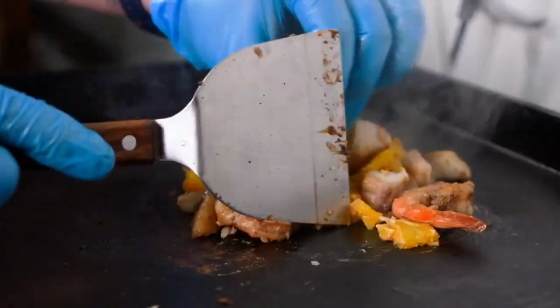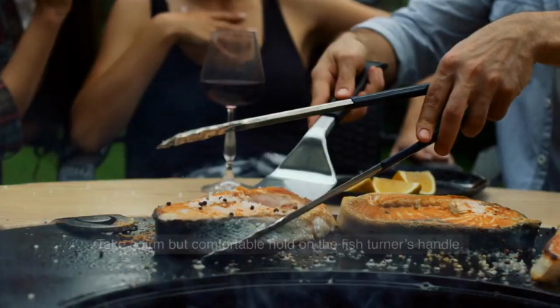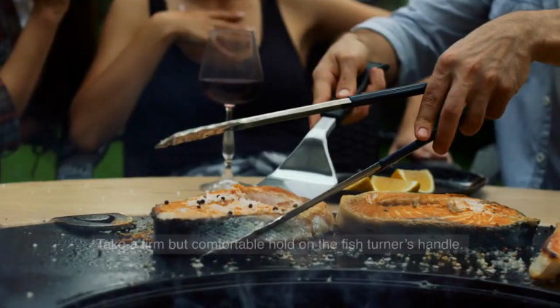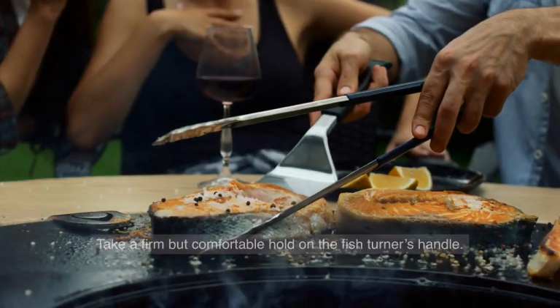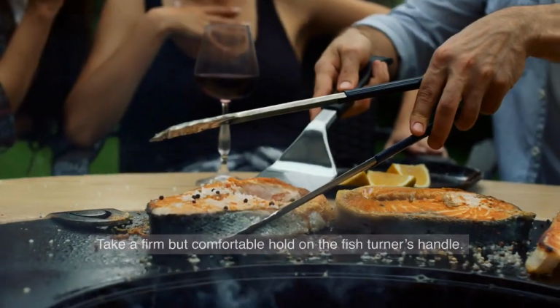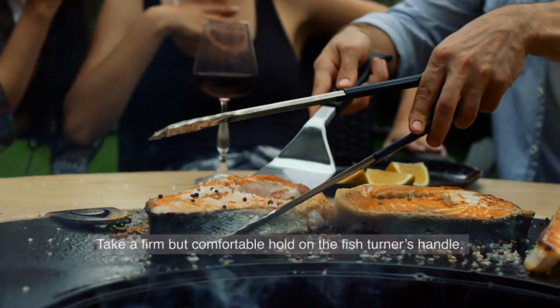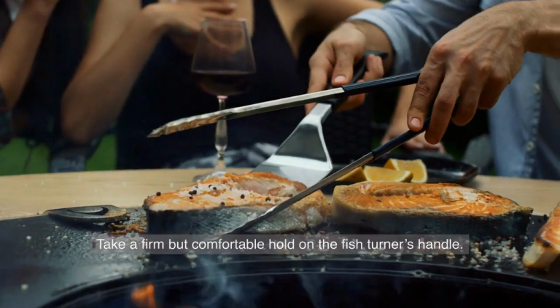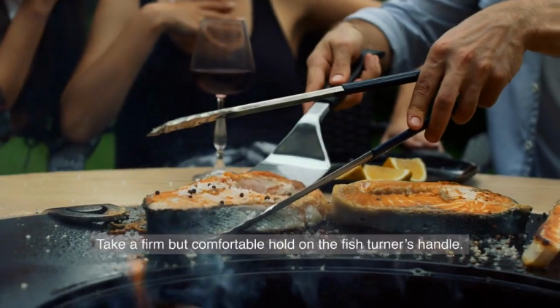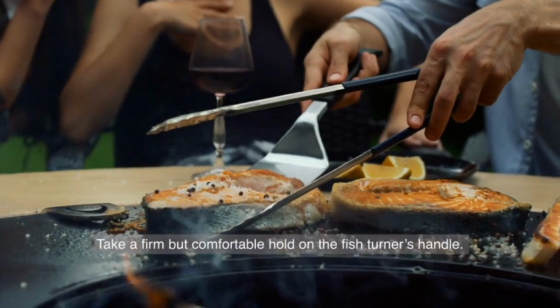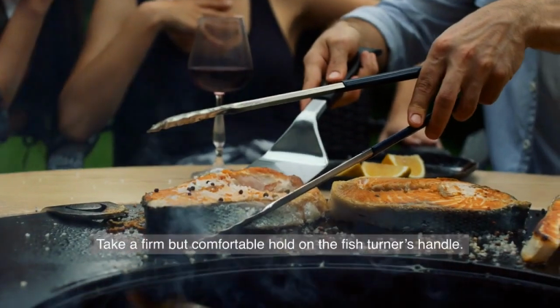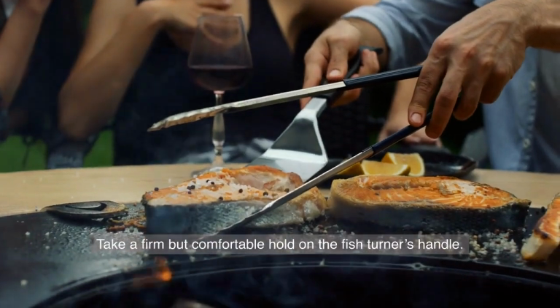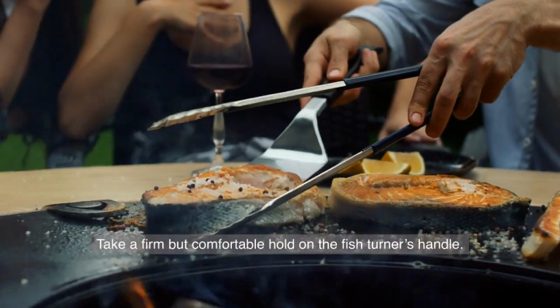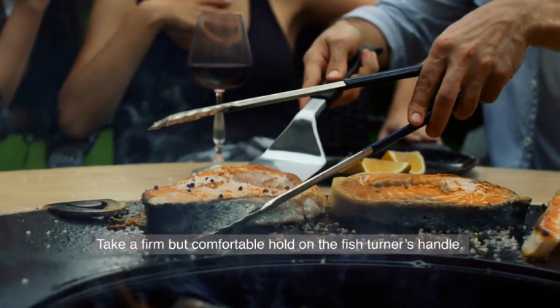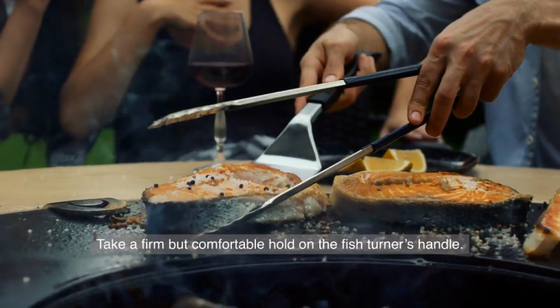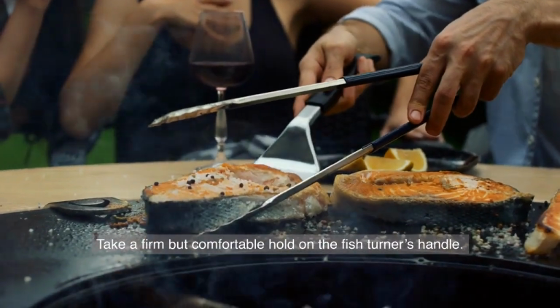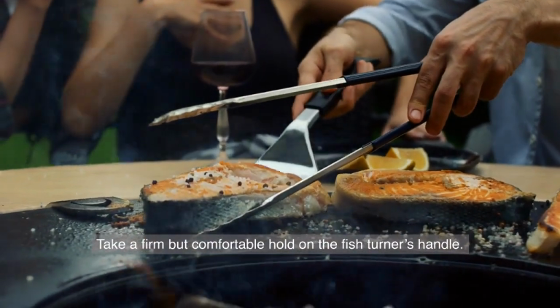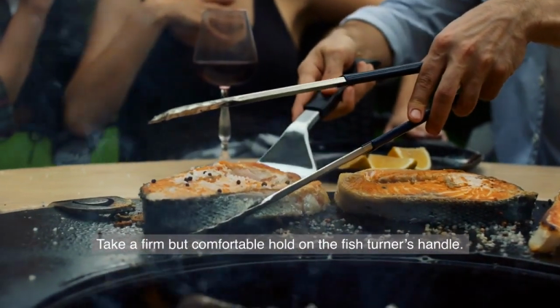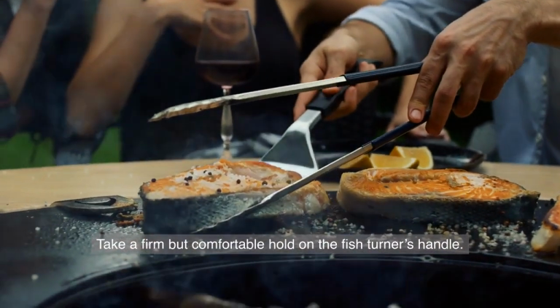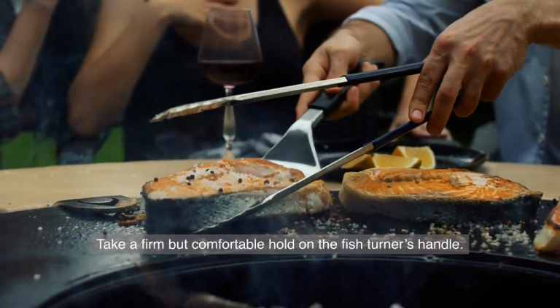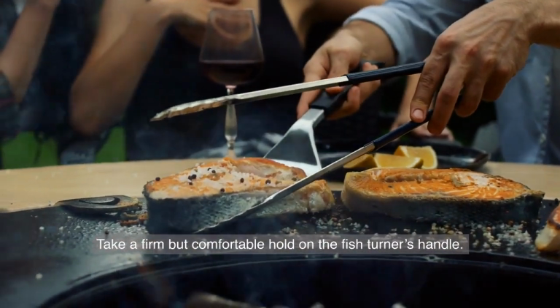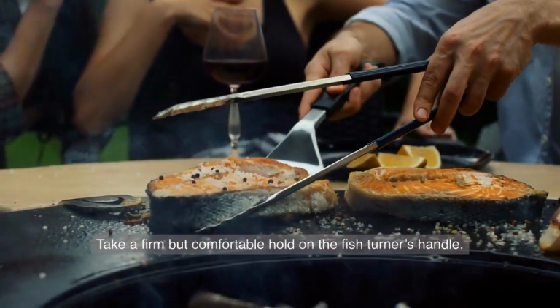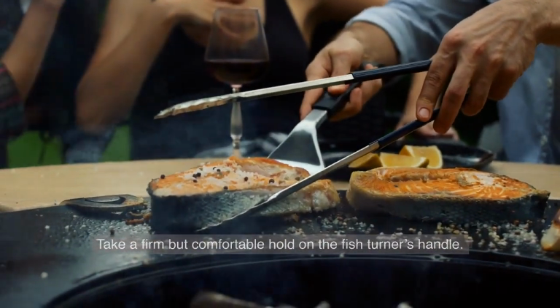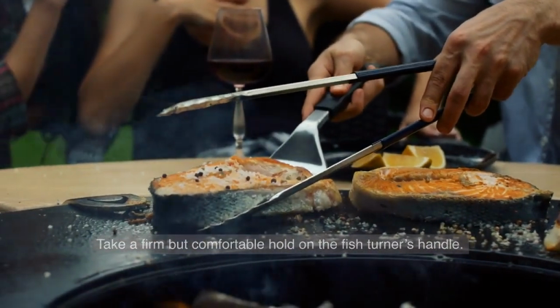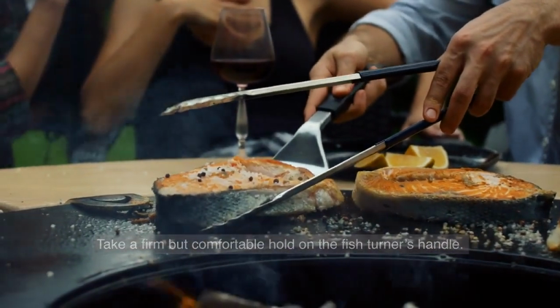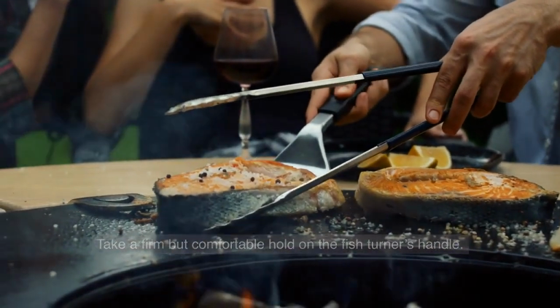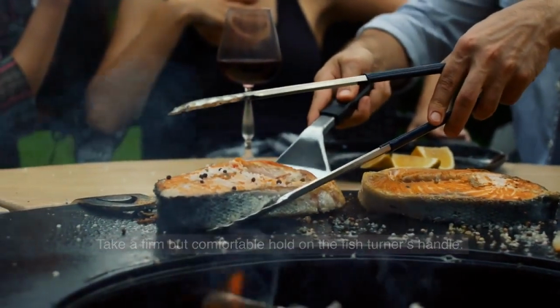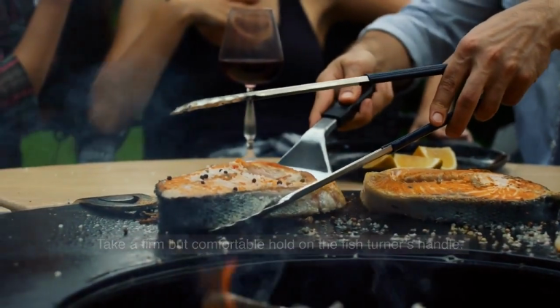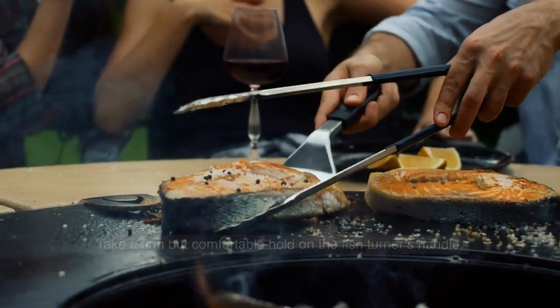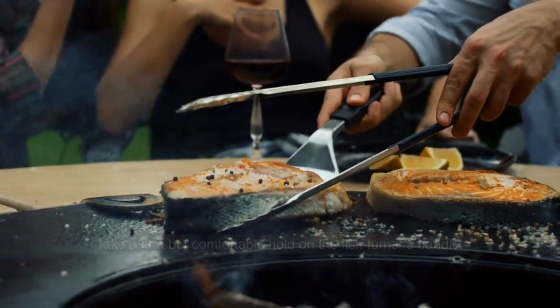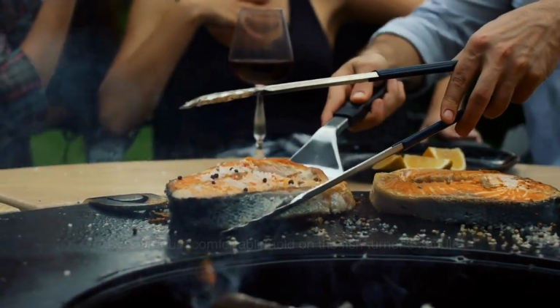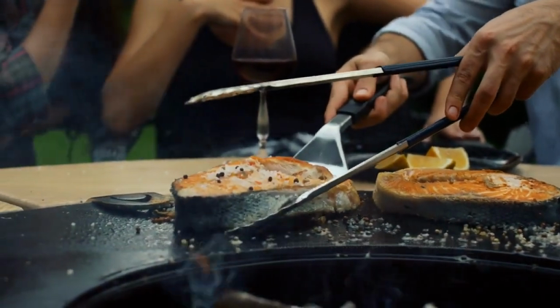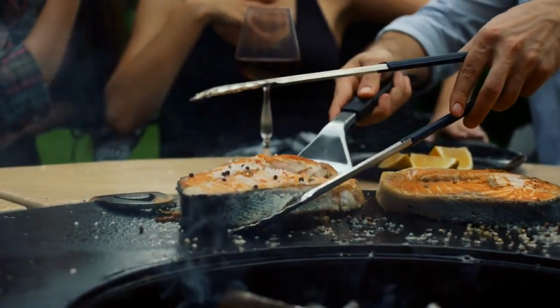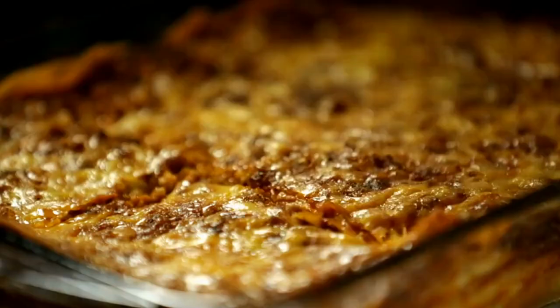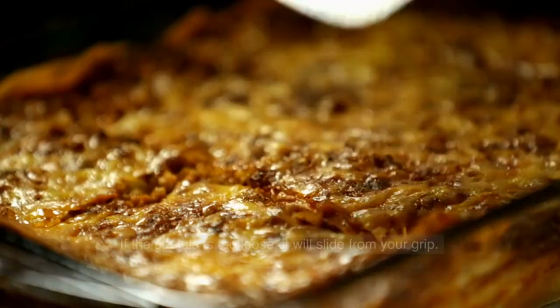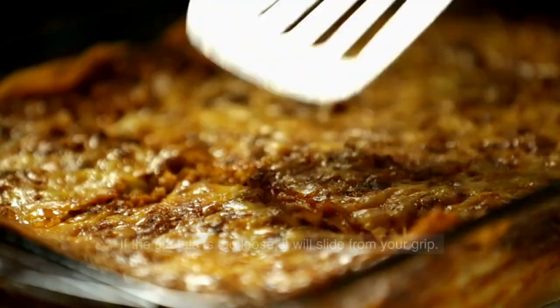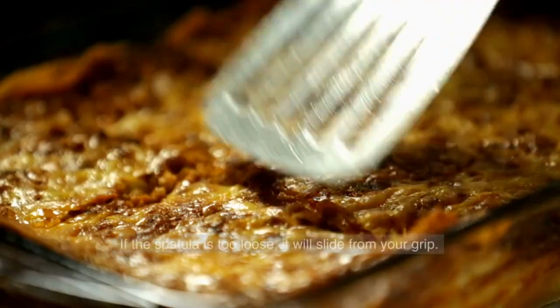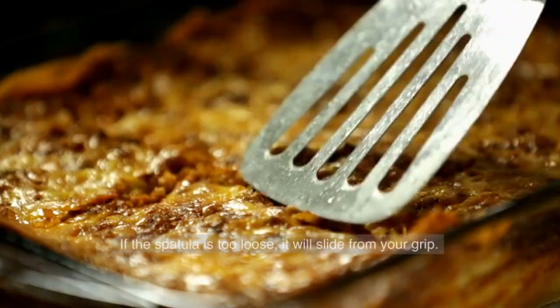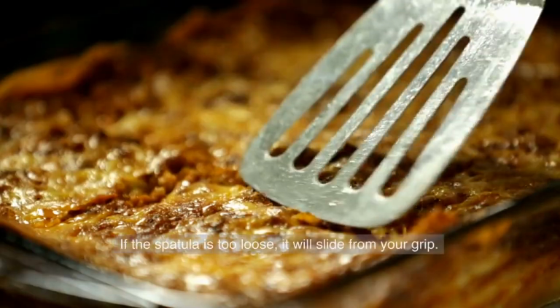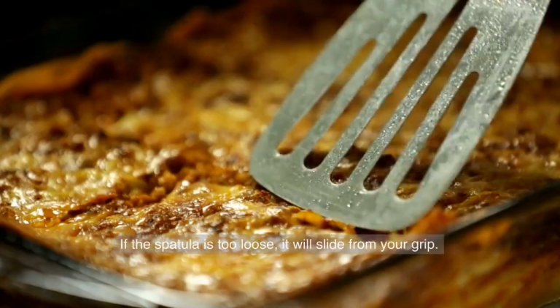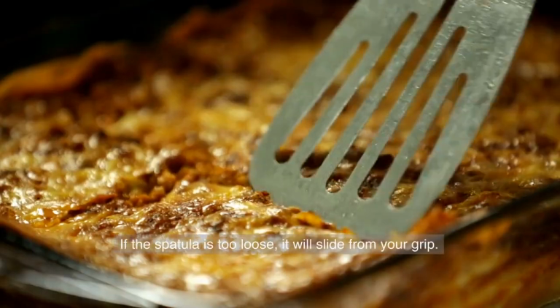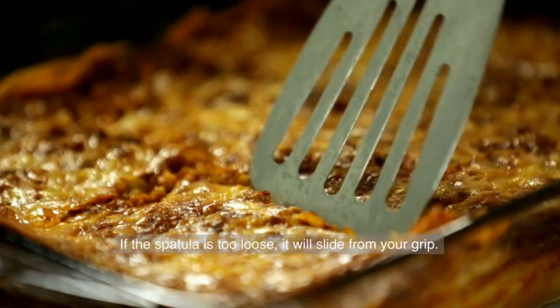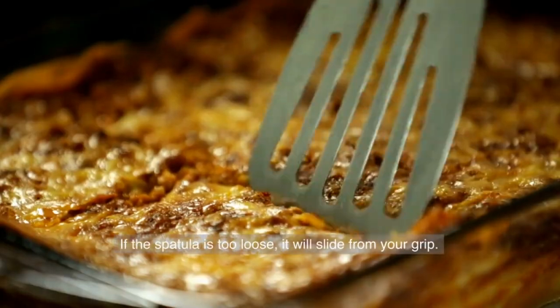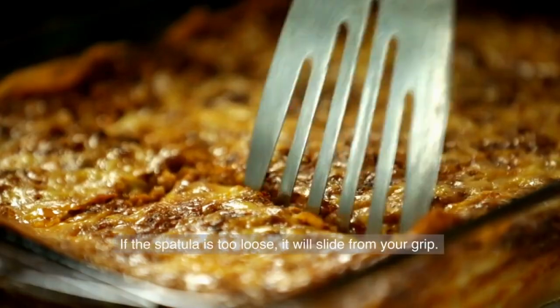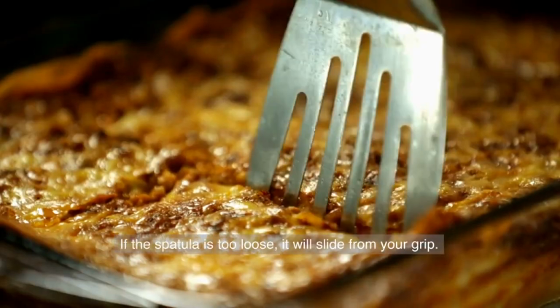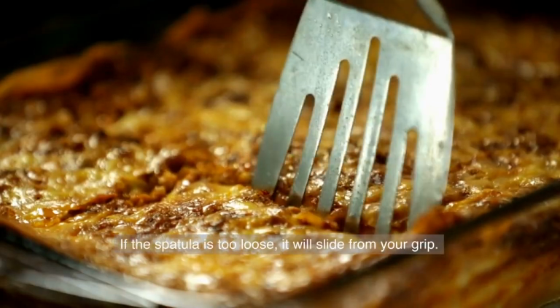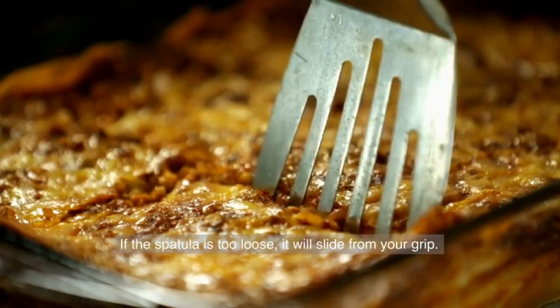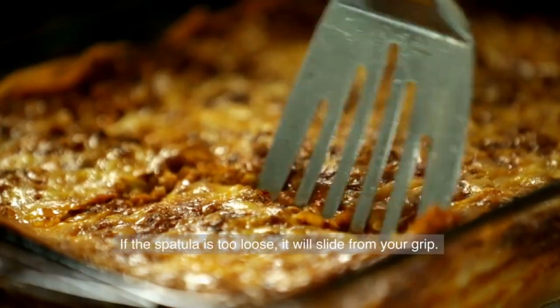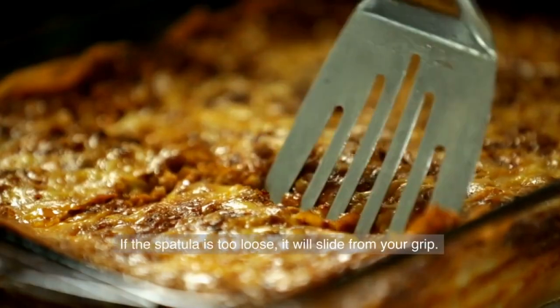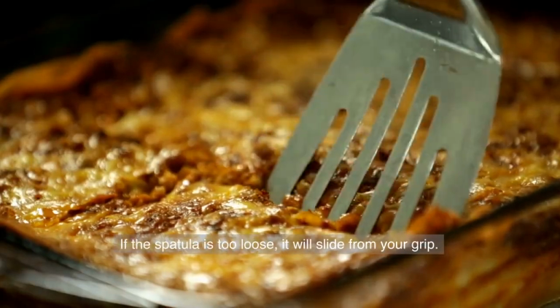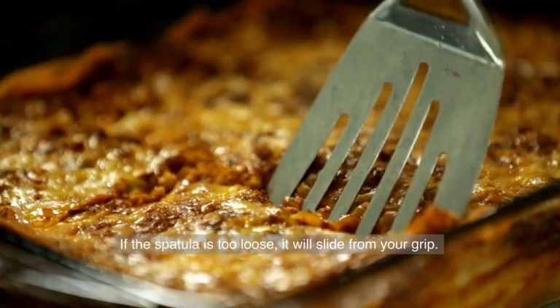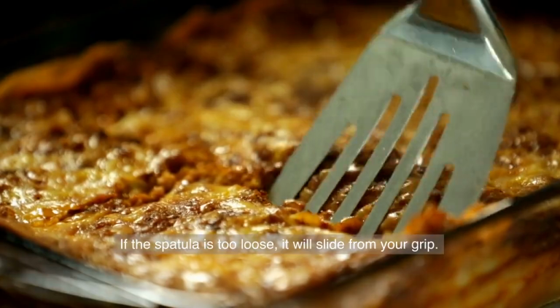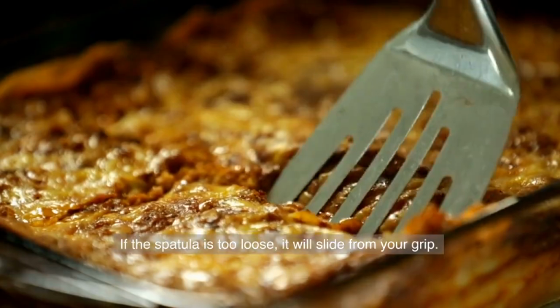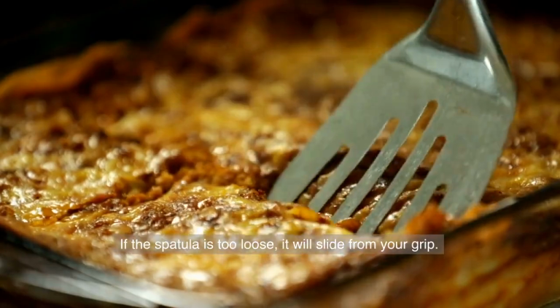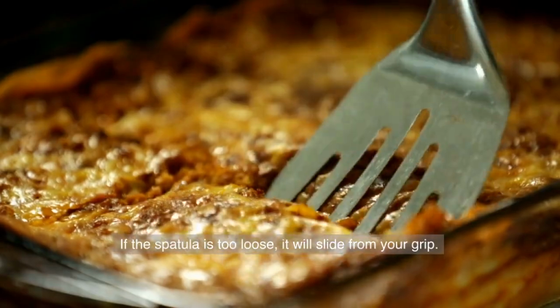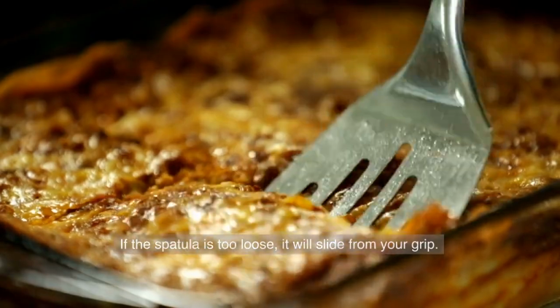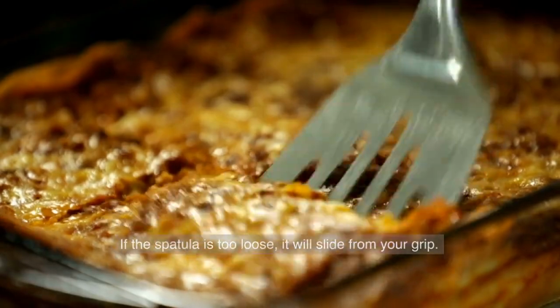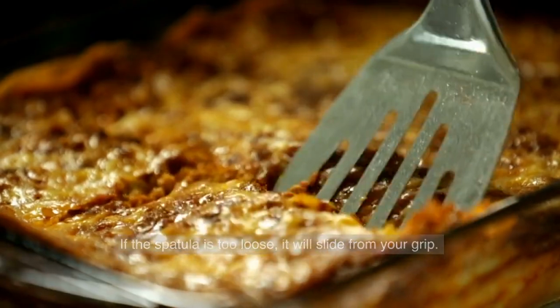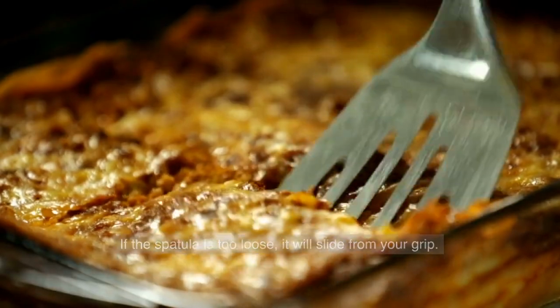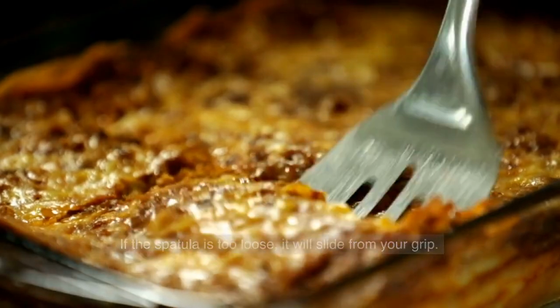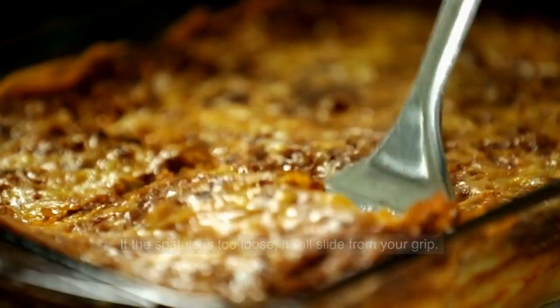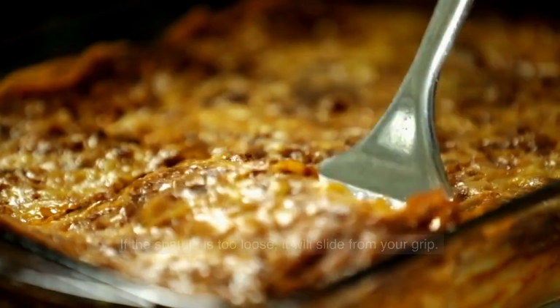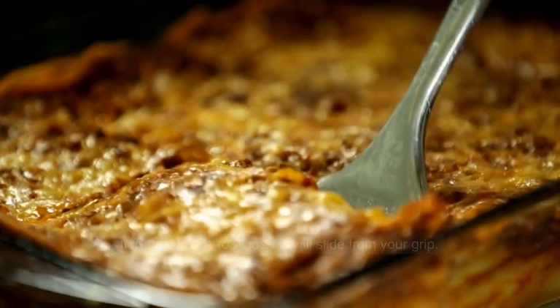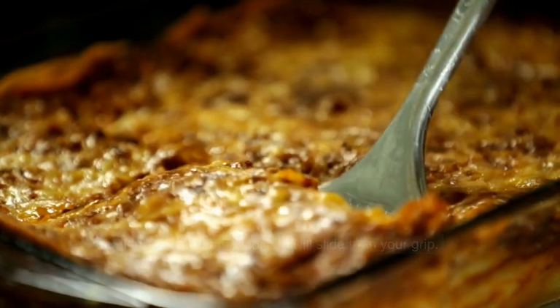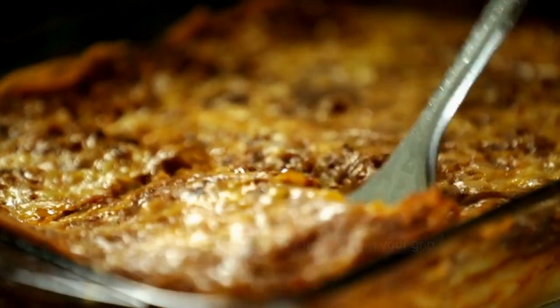Take a firm but comfortable hold on the fish turner's handle. If the spatula is too loose, it will slide from your grip.